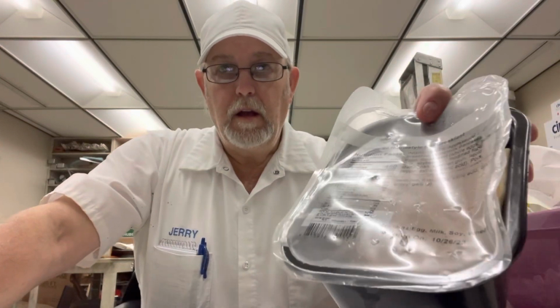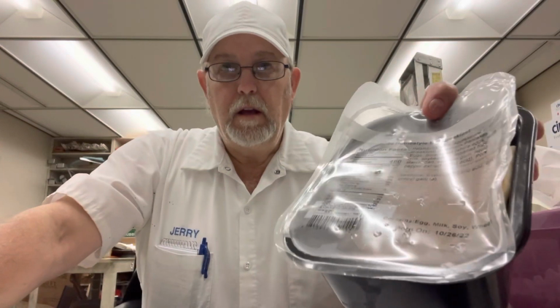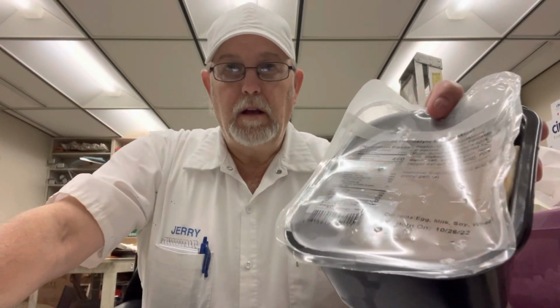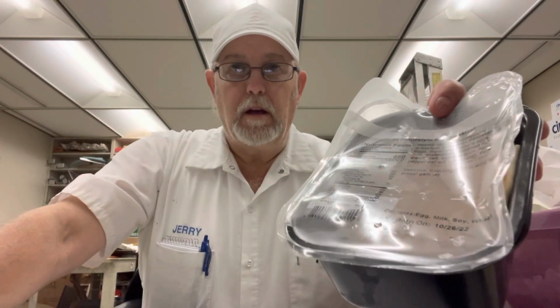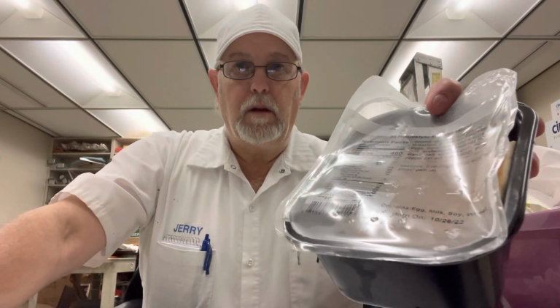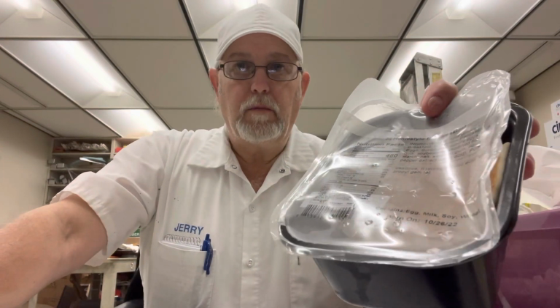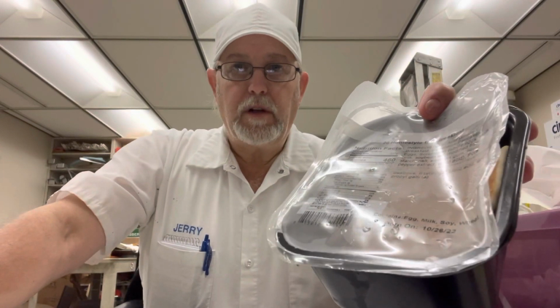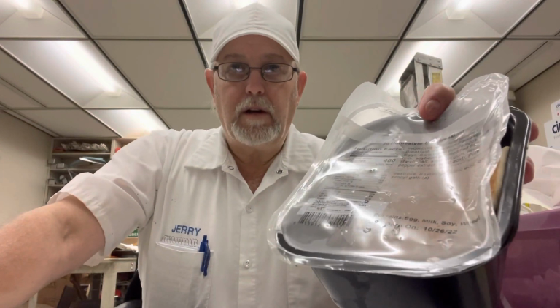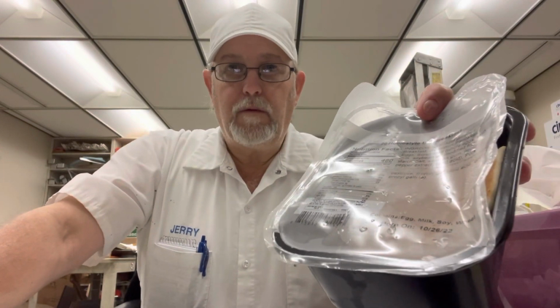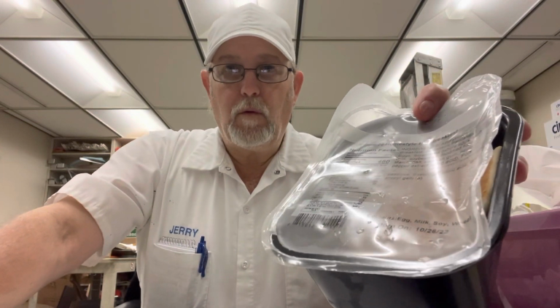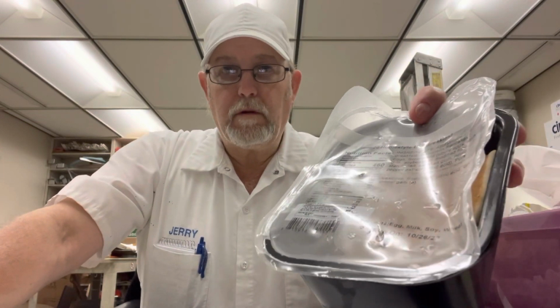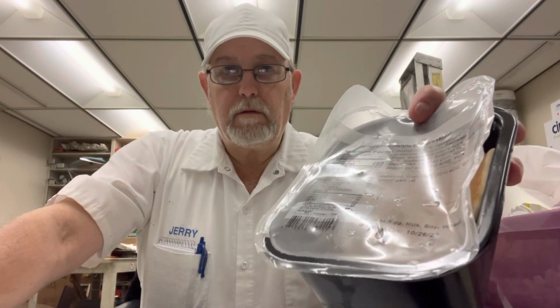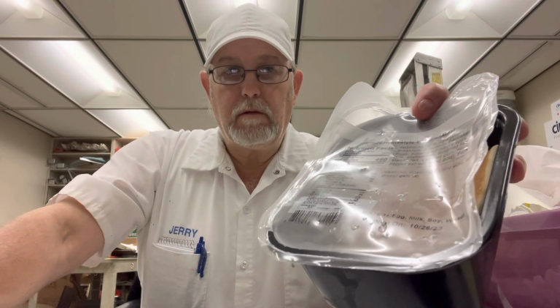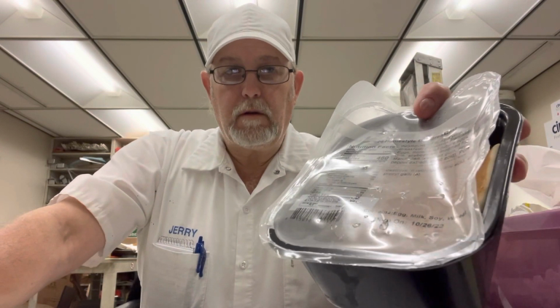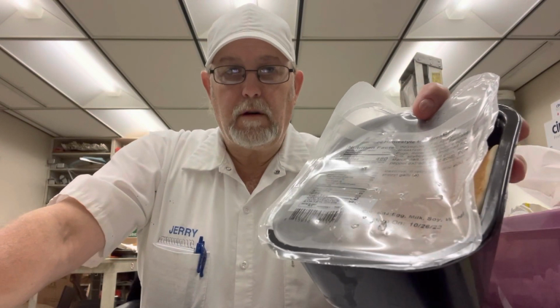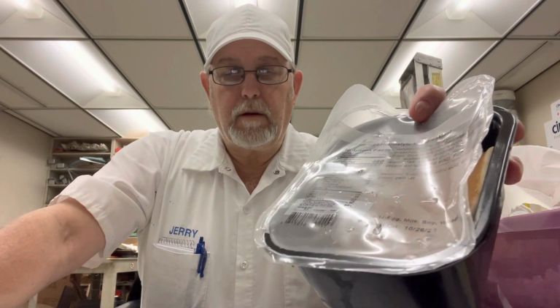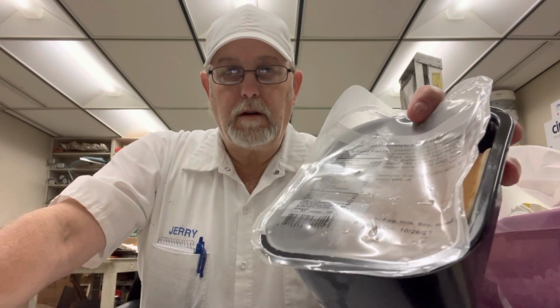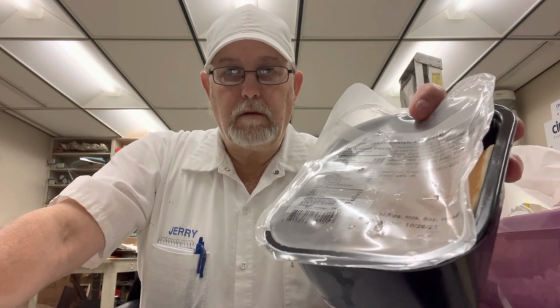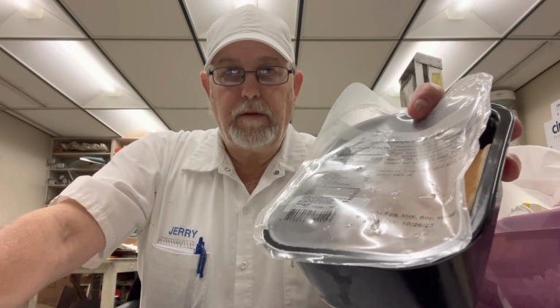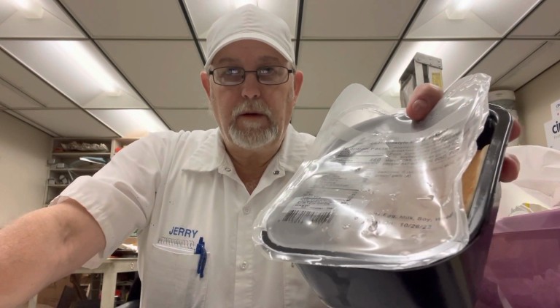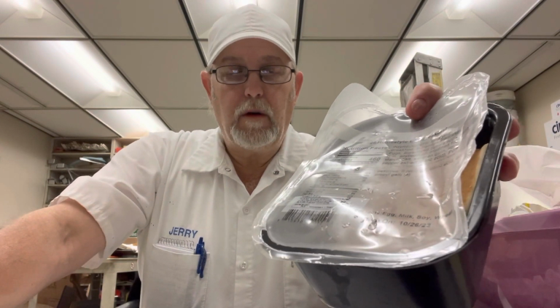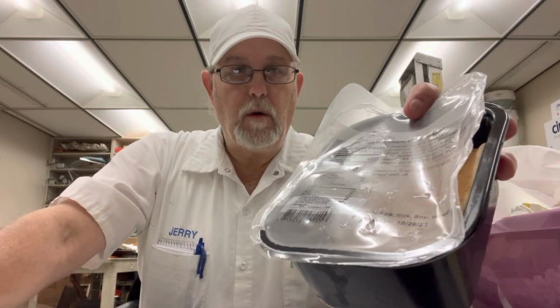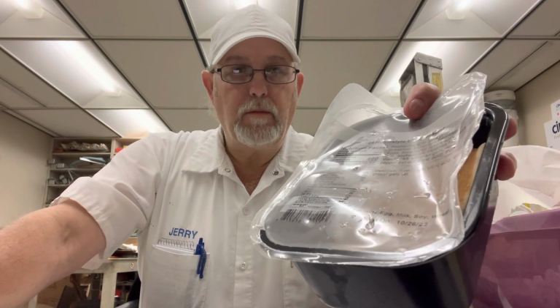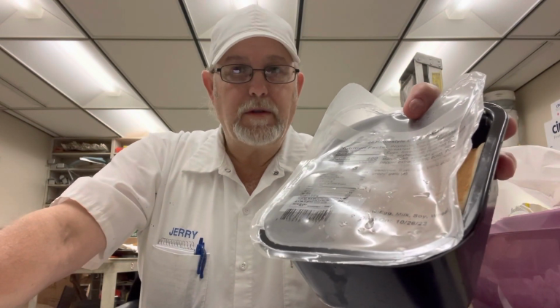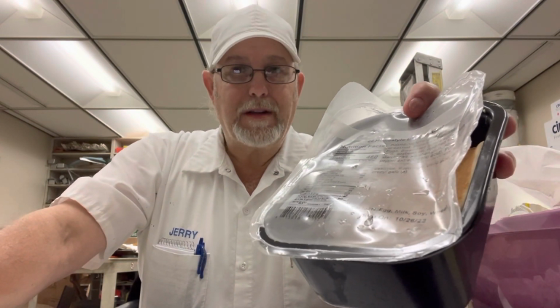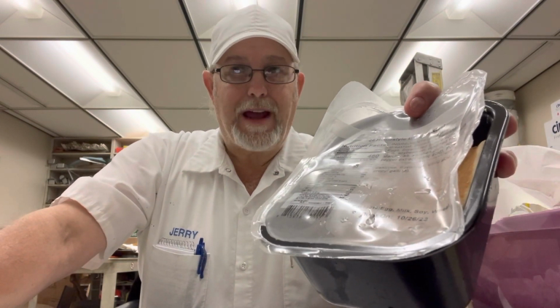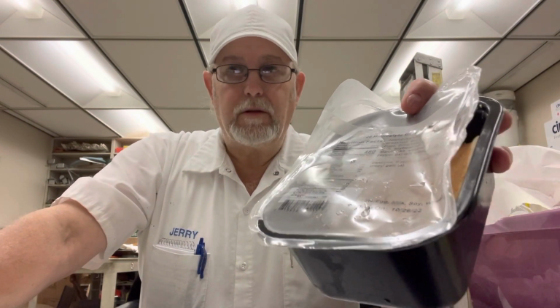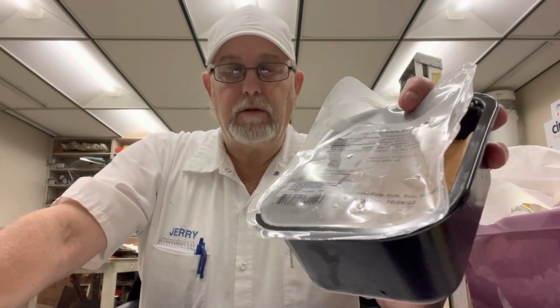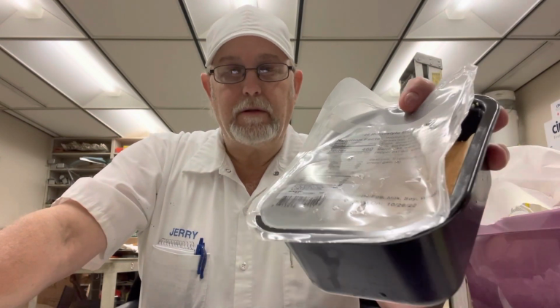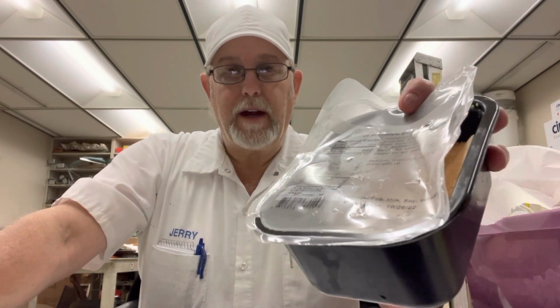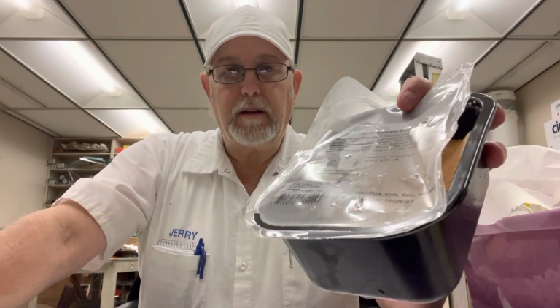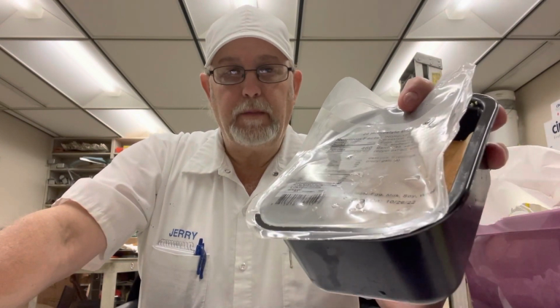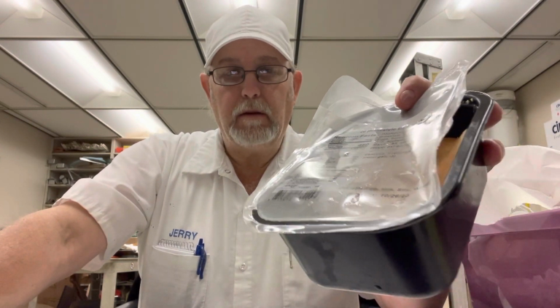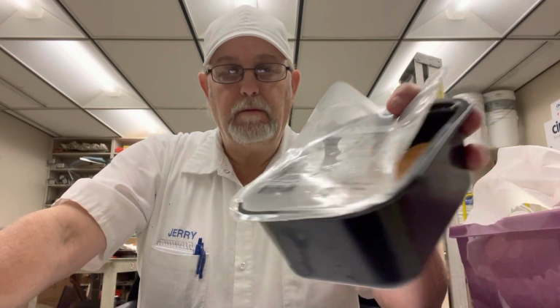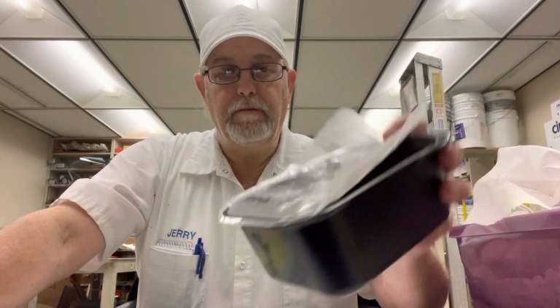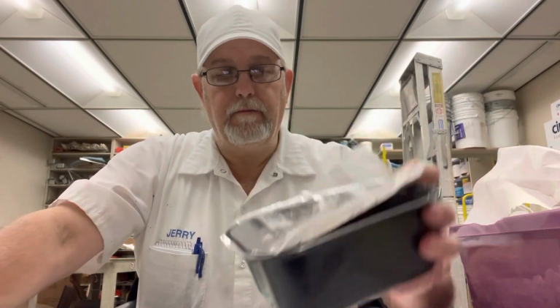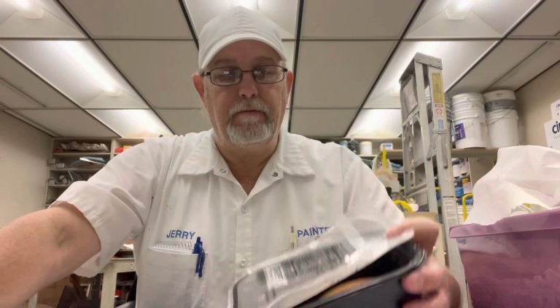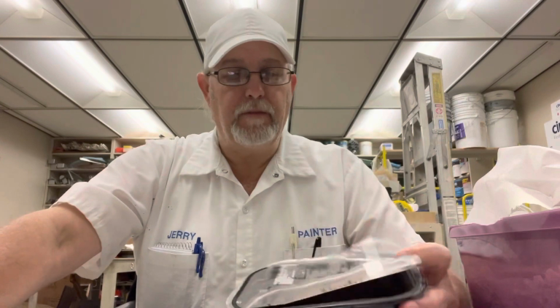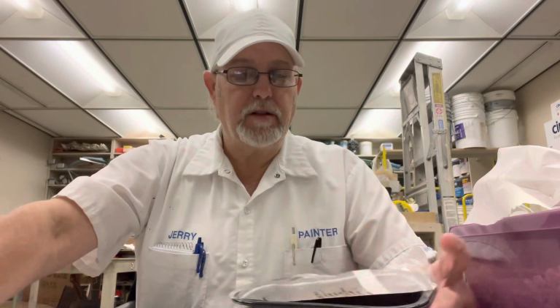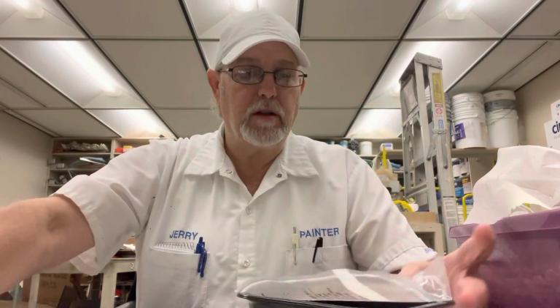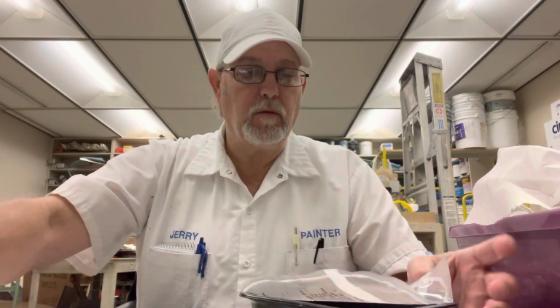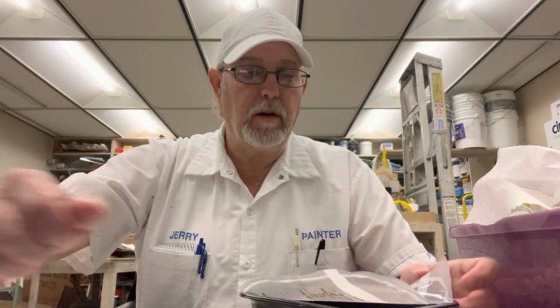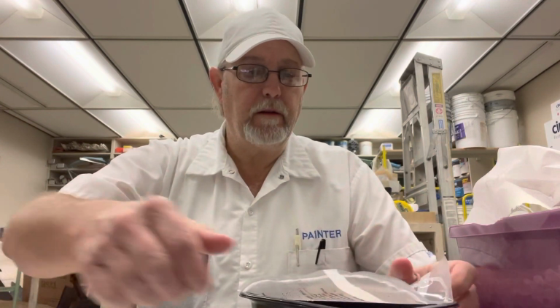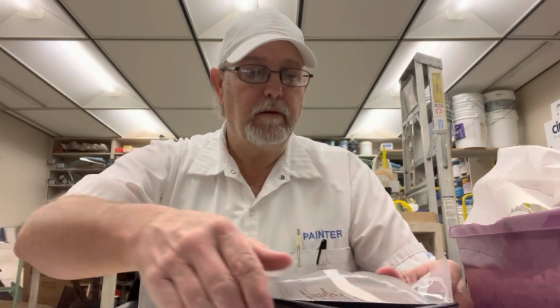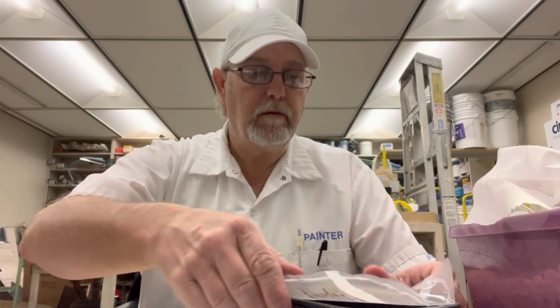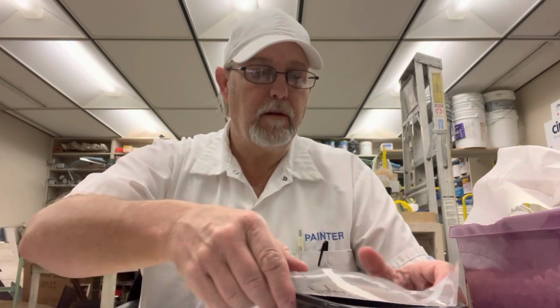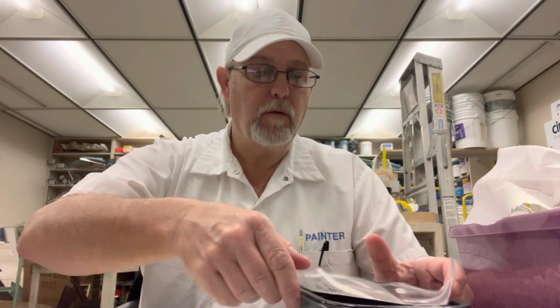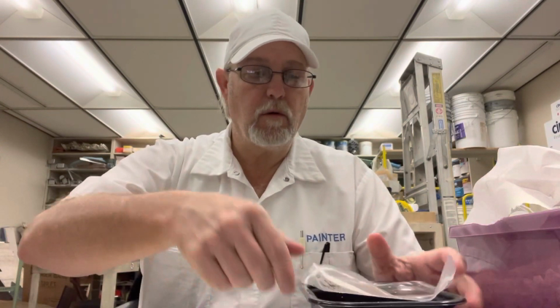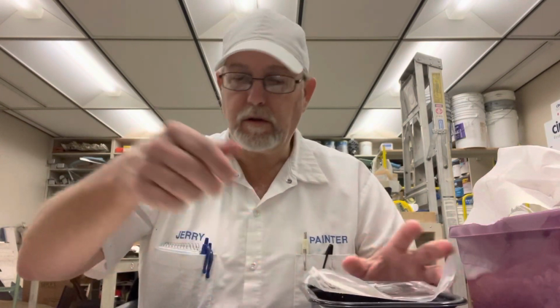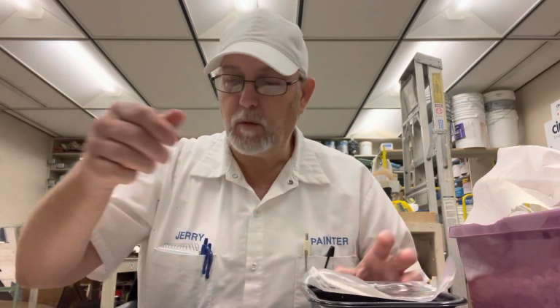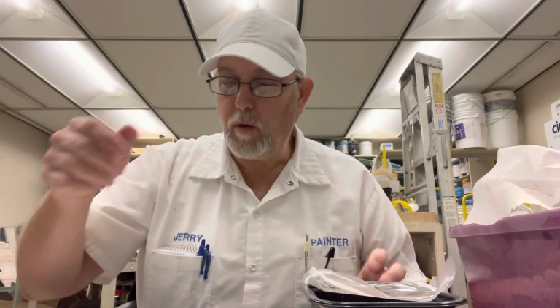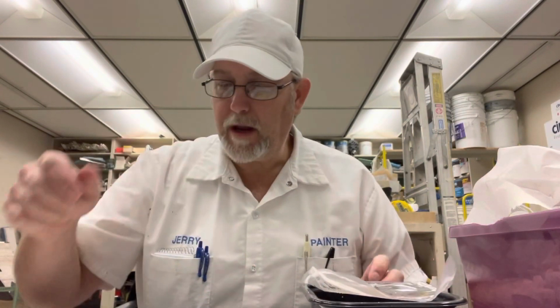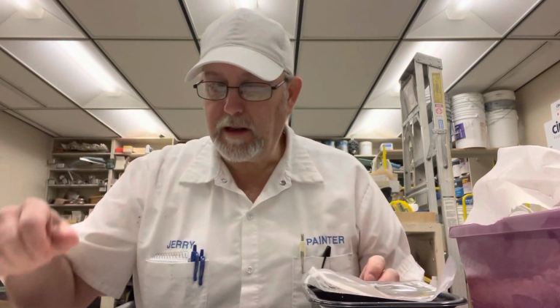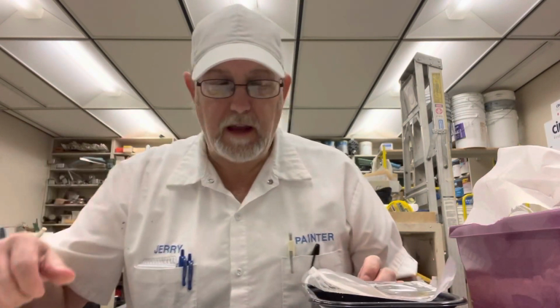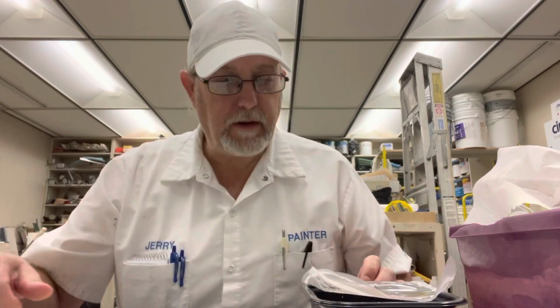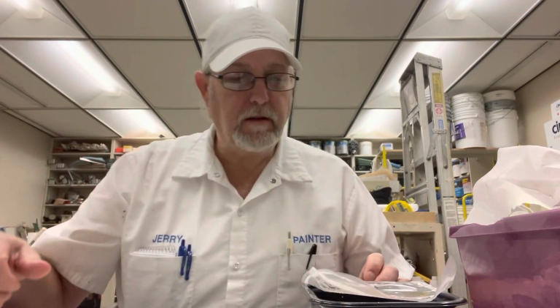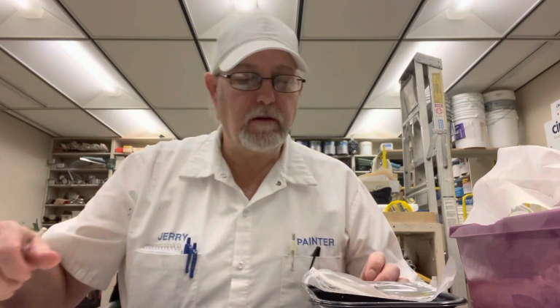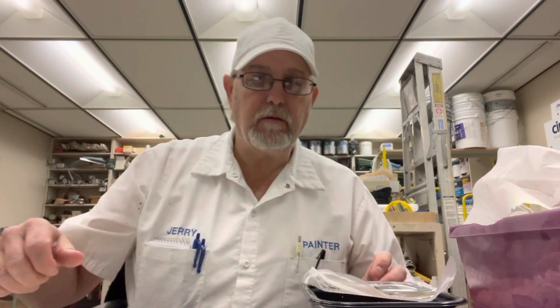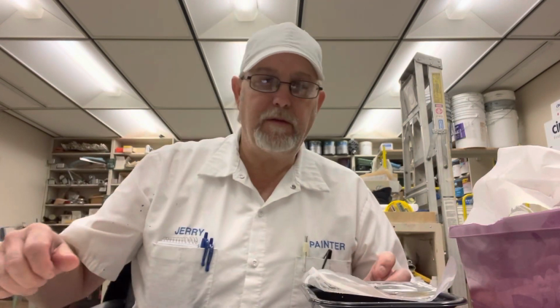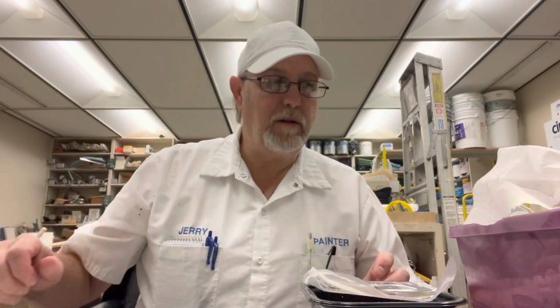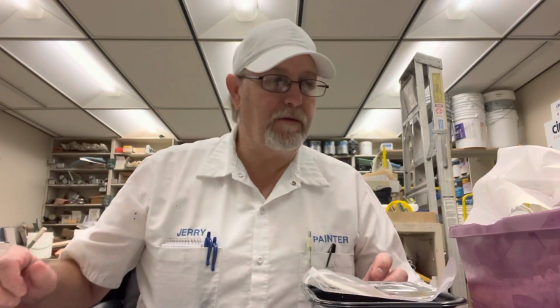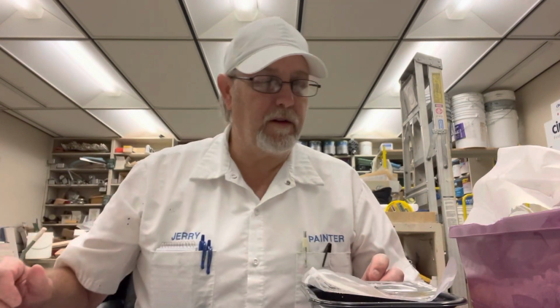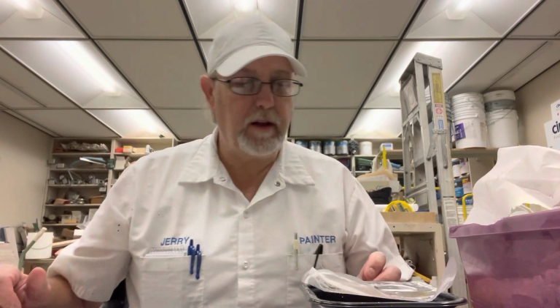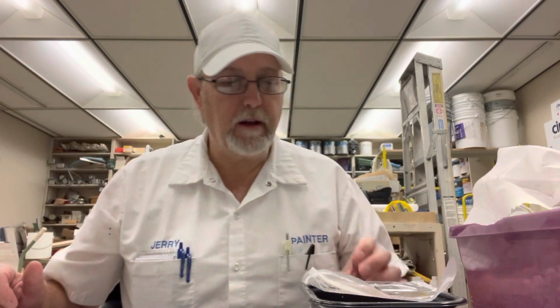Hello, I'm Jerry Fort. I'm going to review a homestyle direct meal. This is one that Wayne gave me to review for him.